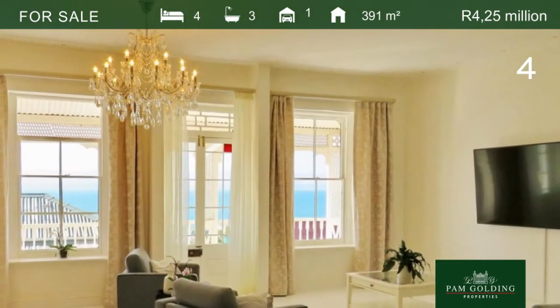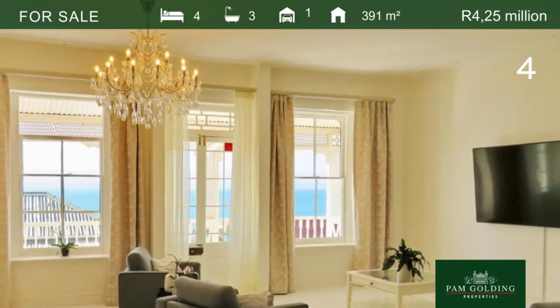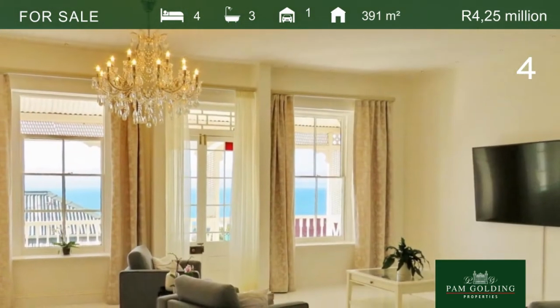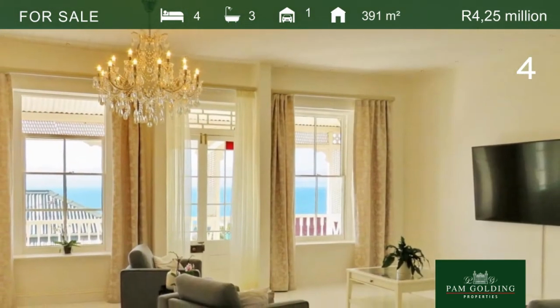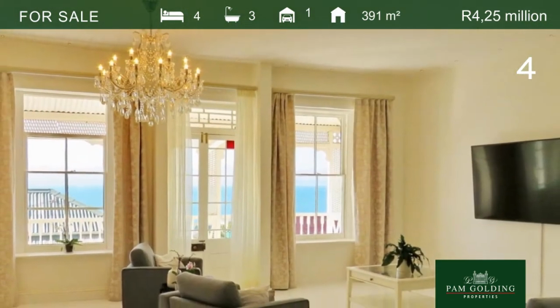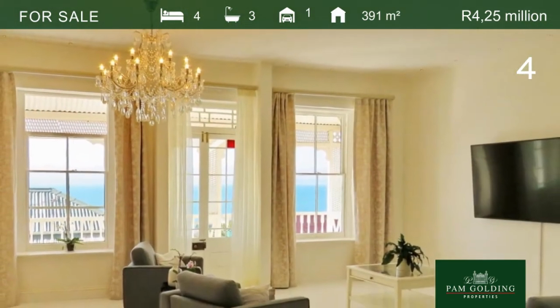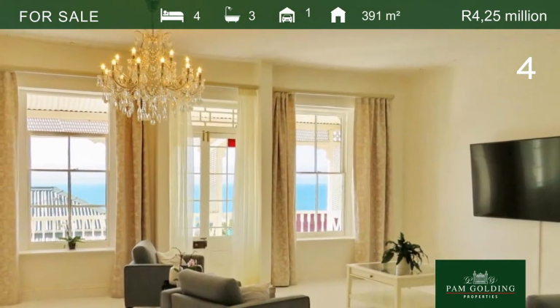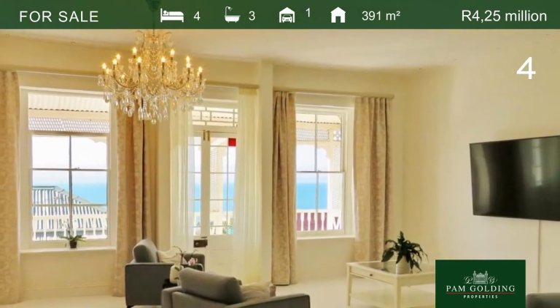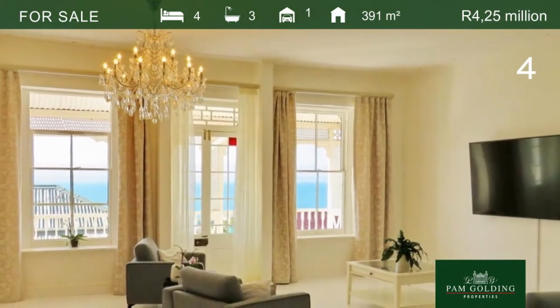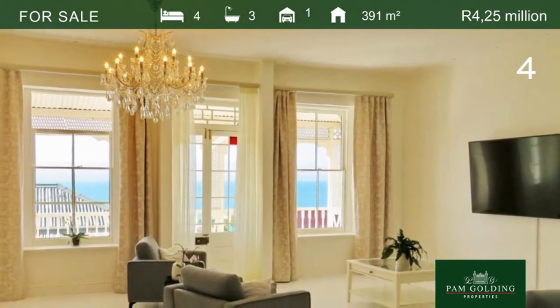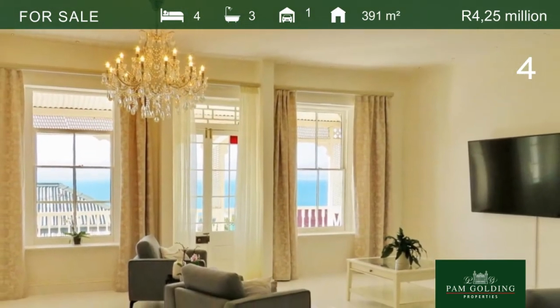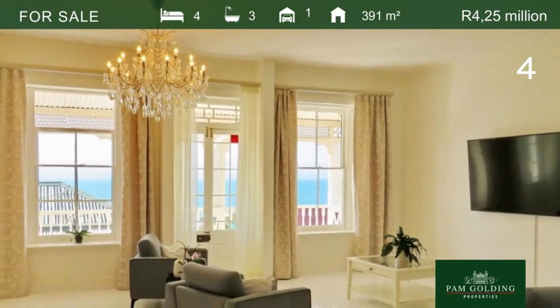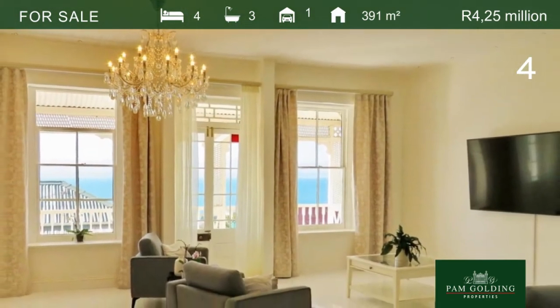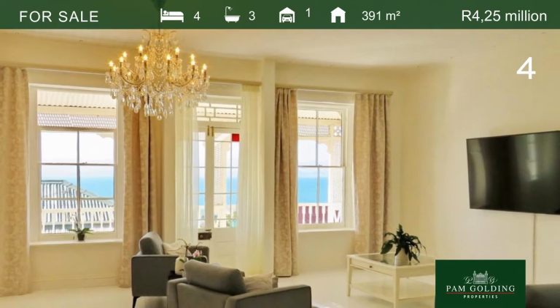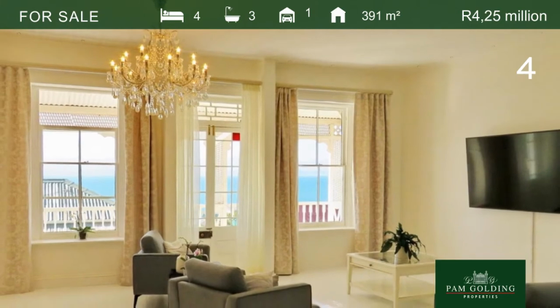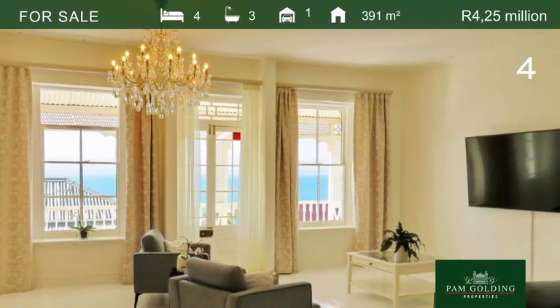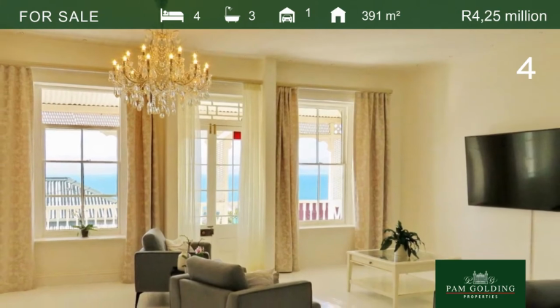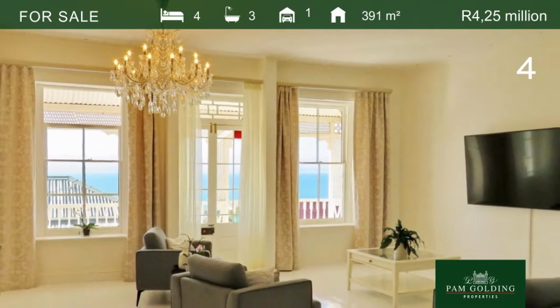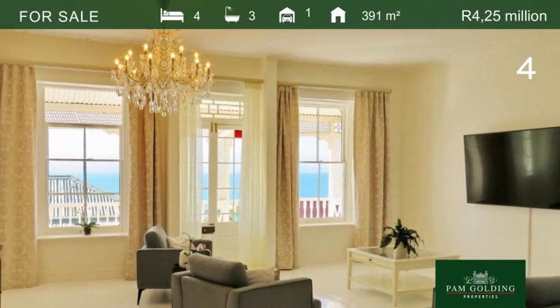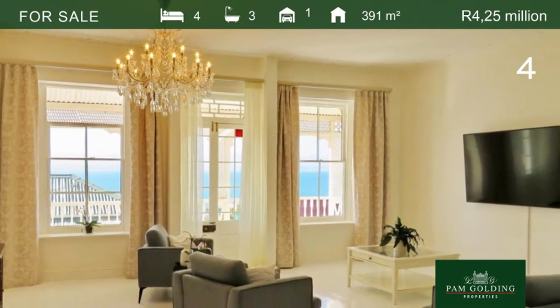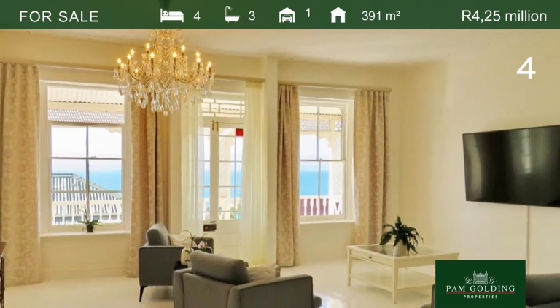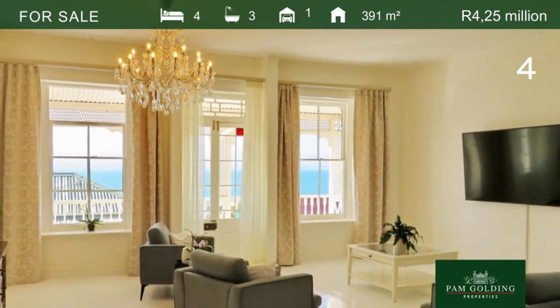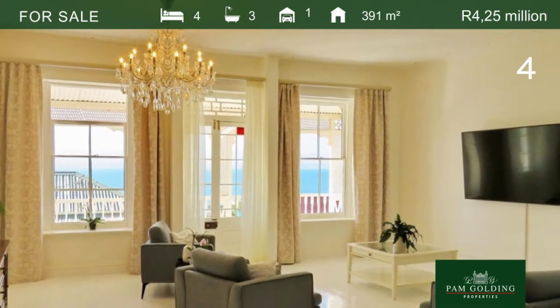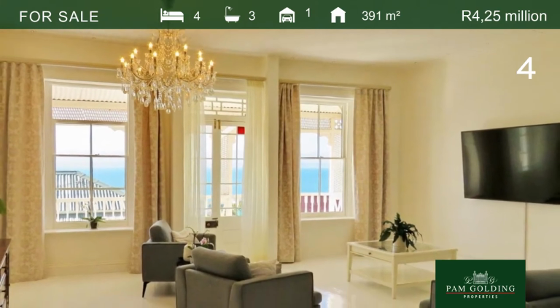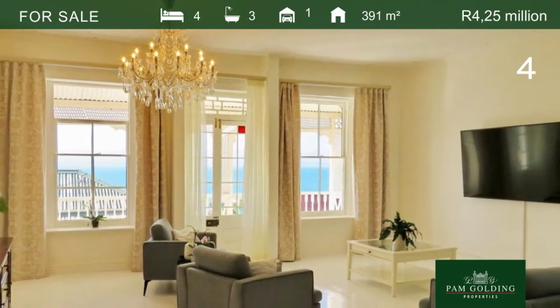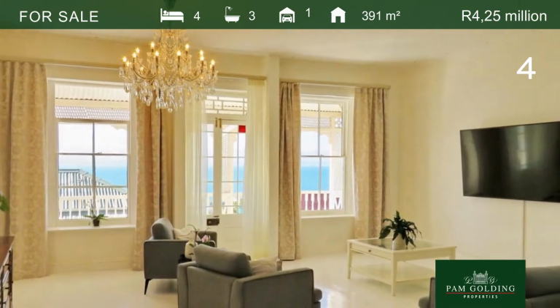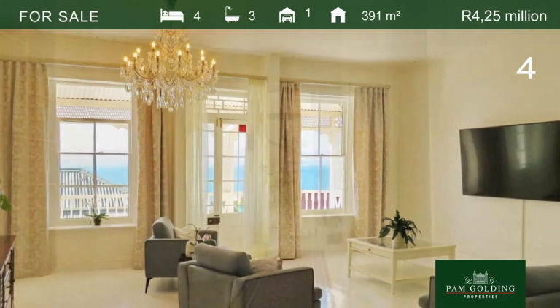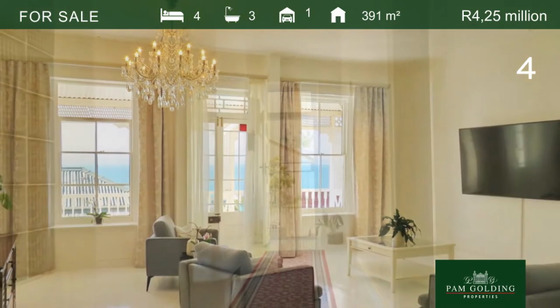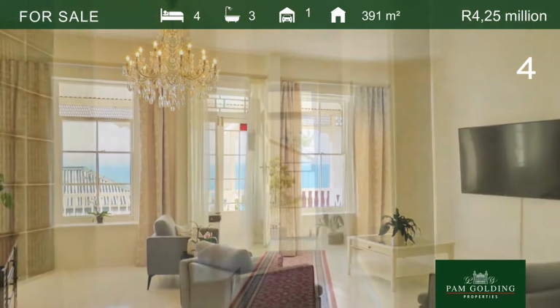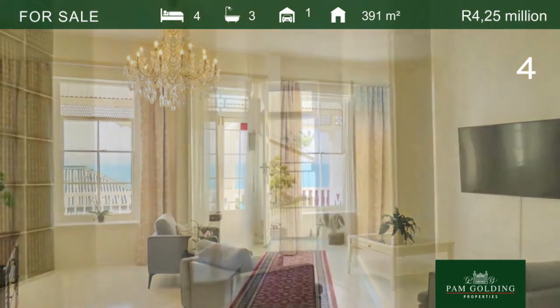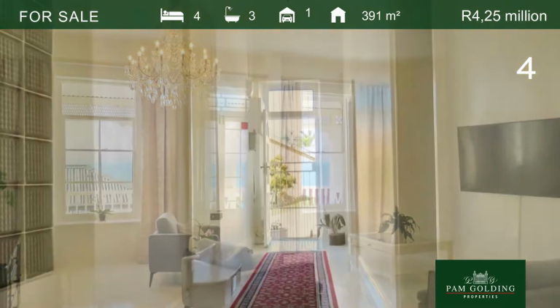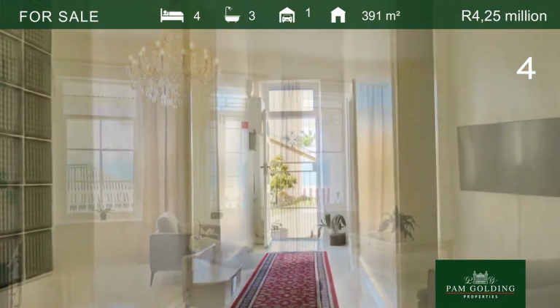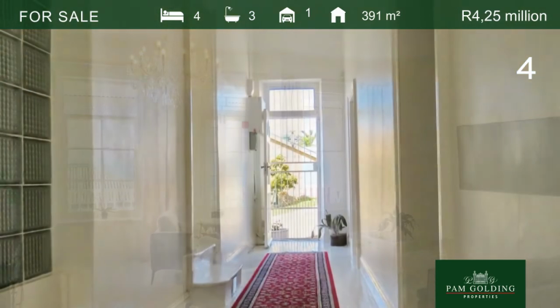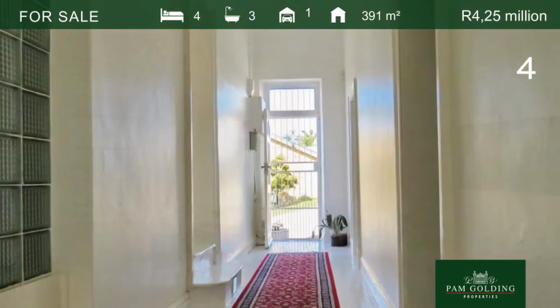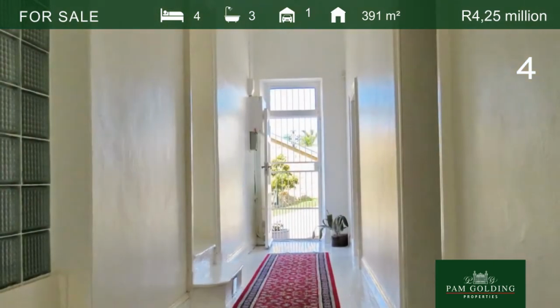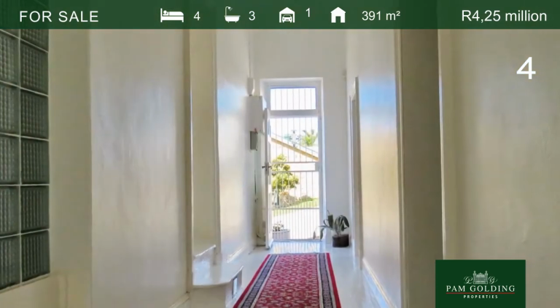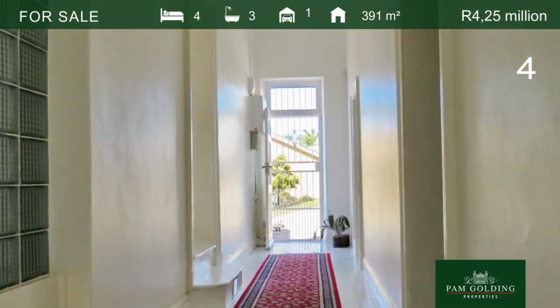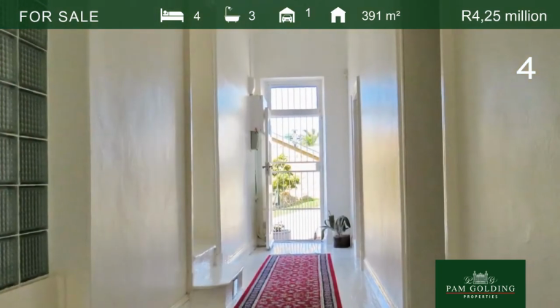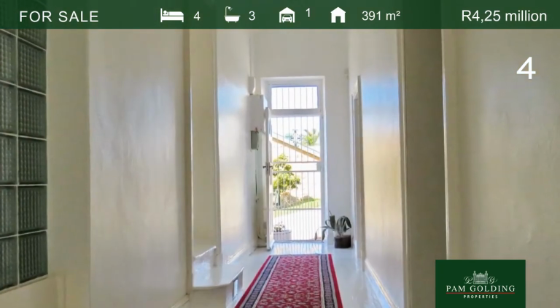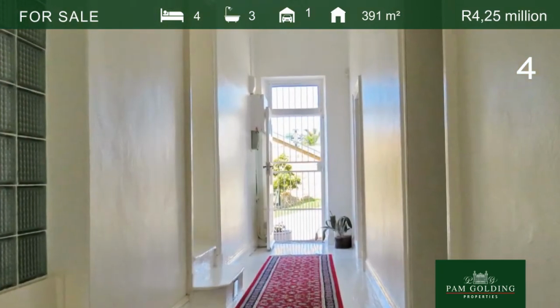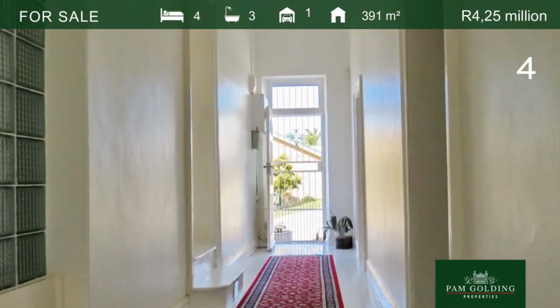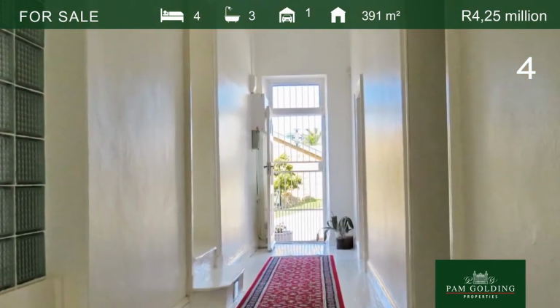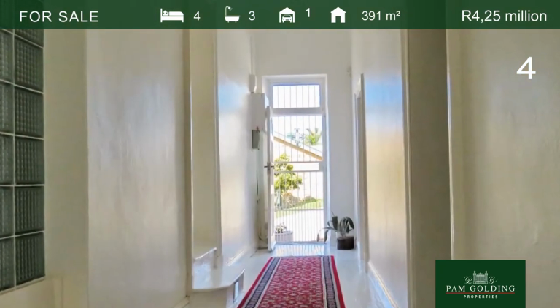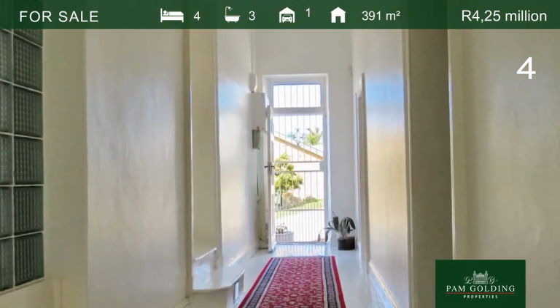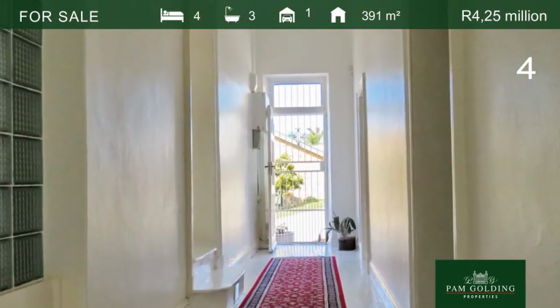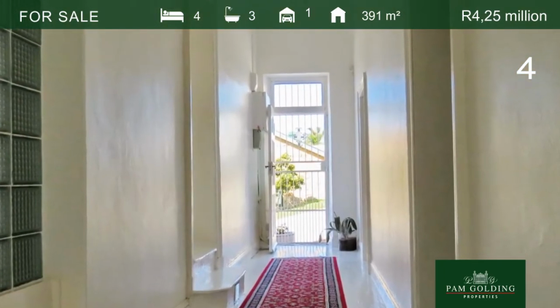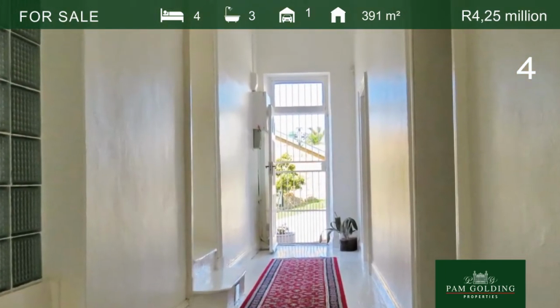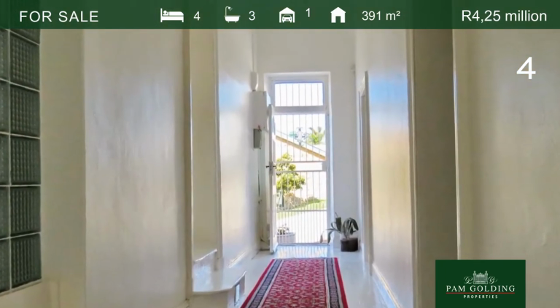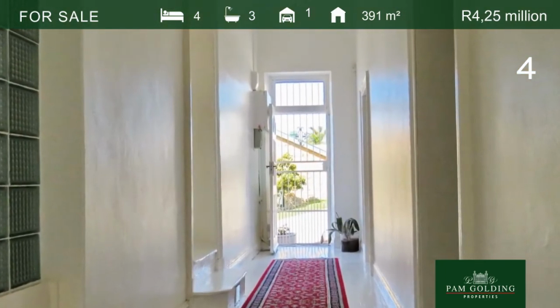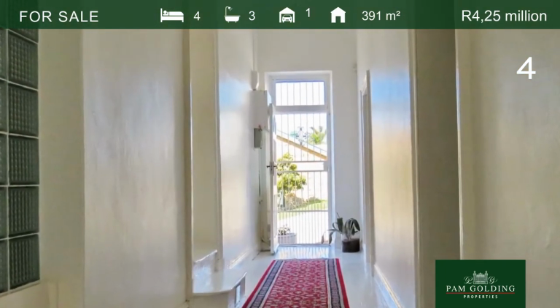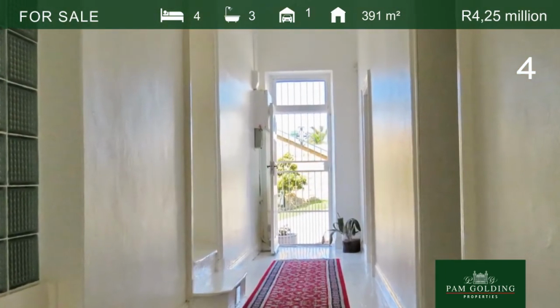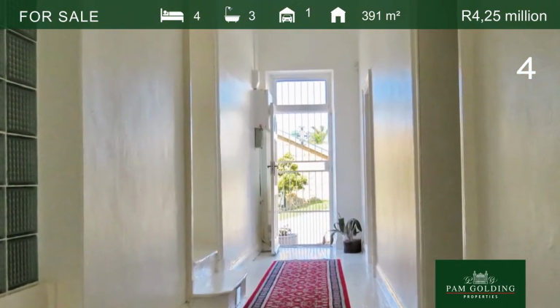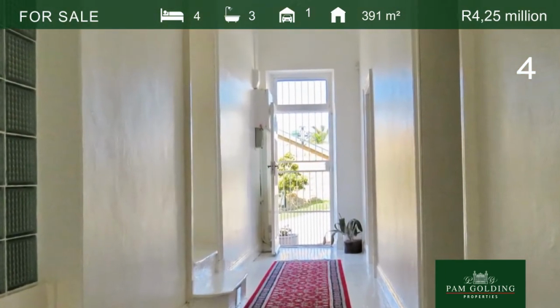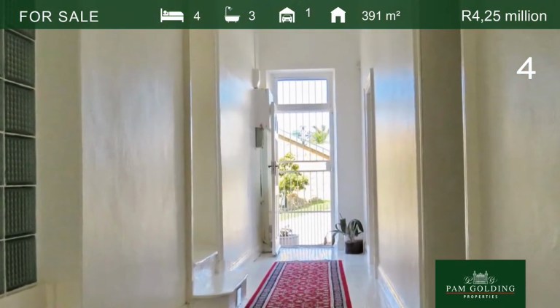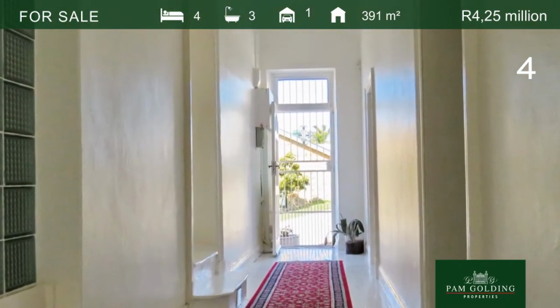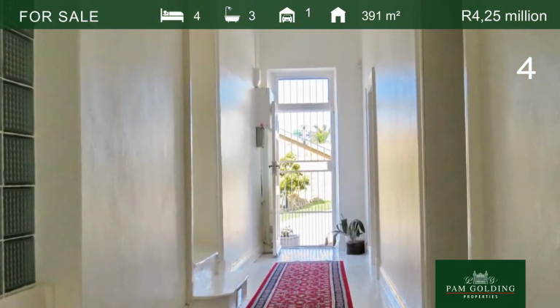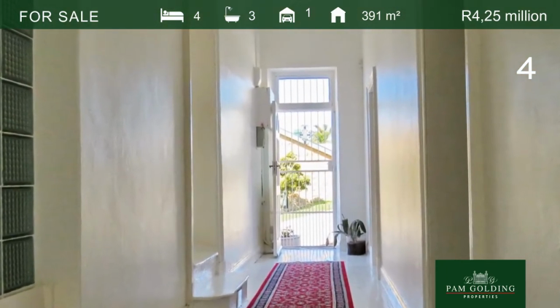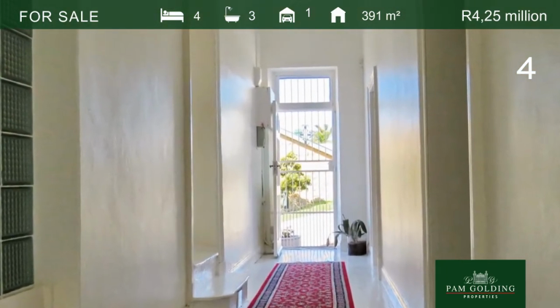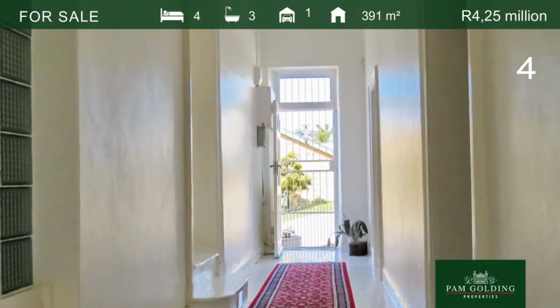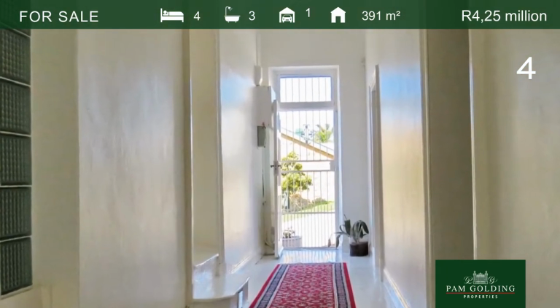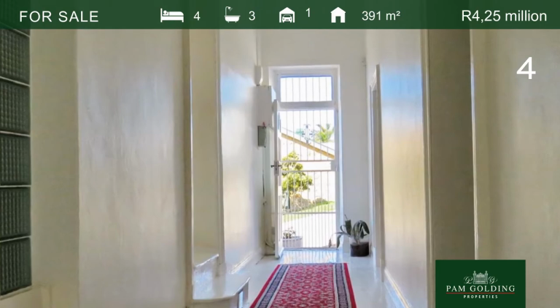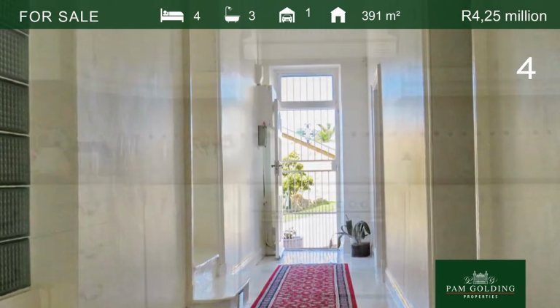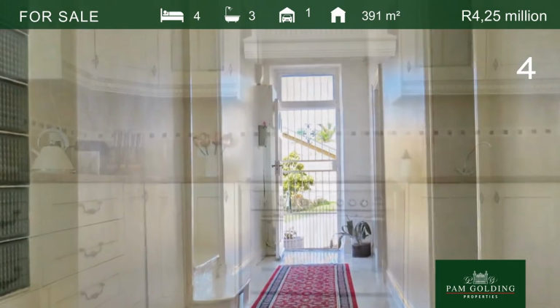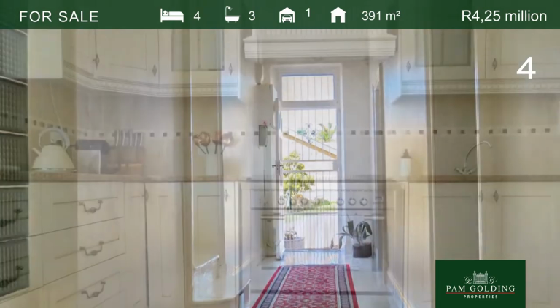Perfect for a family home with home office and ample space. A fully contained self-catering unit is an added bonus.